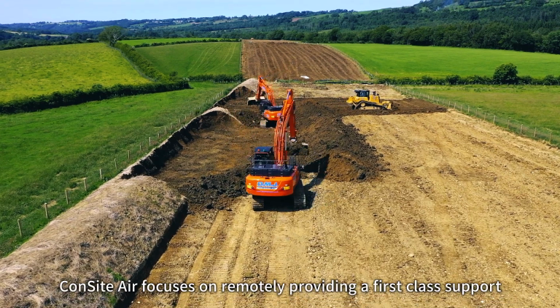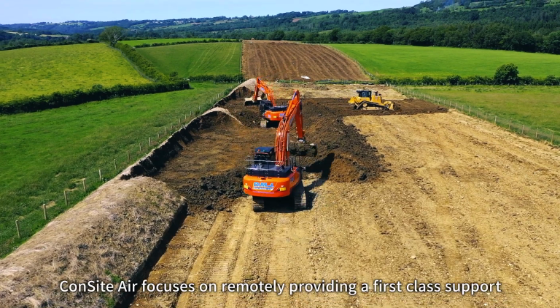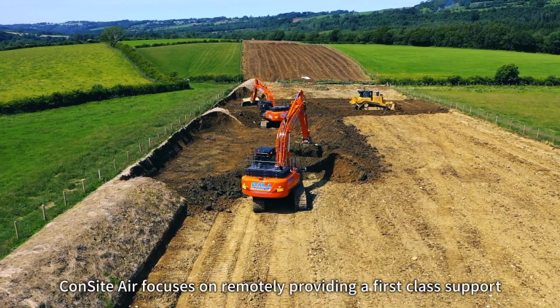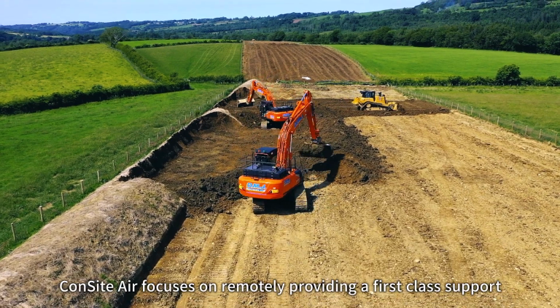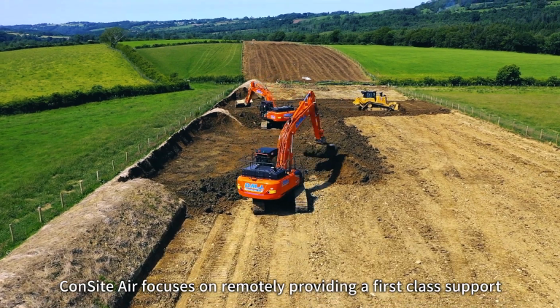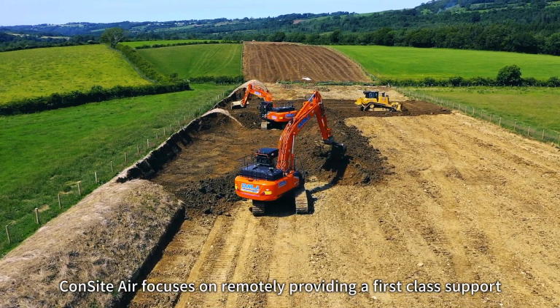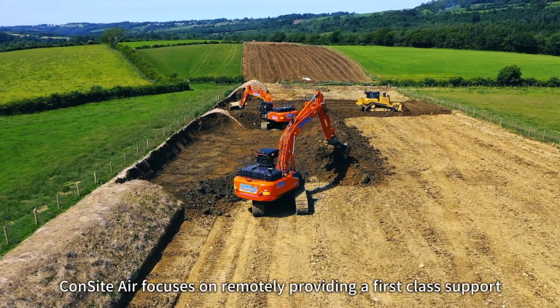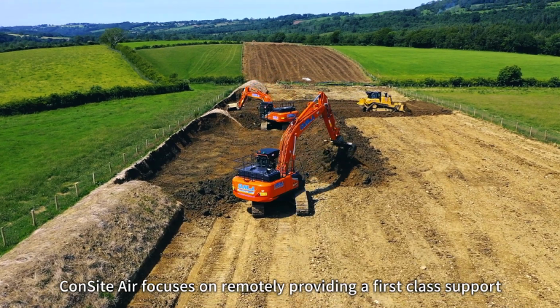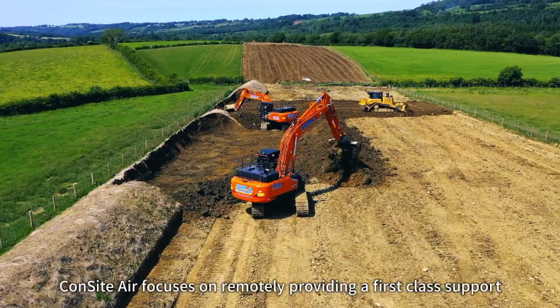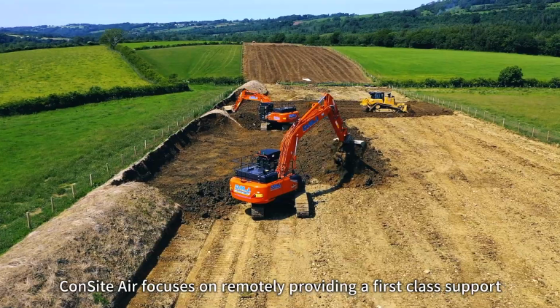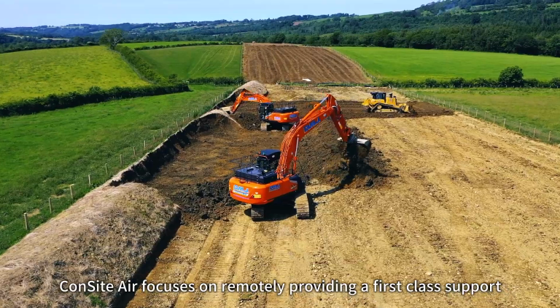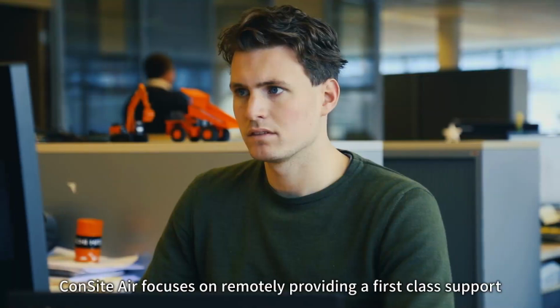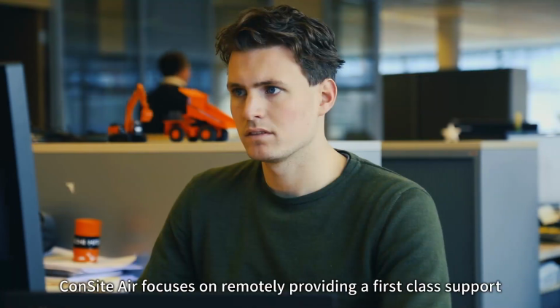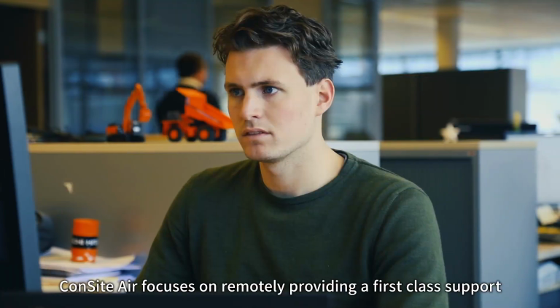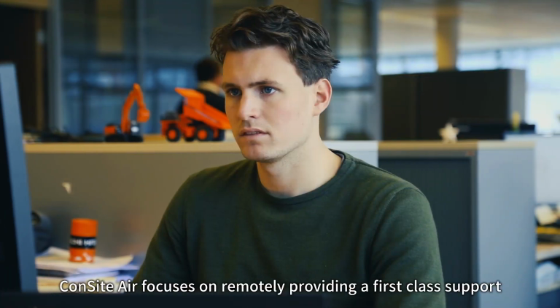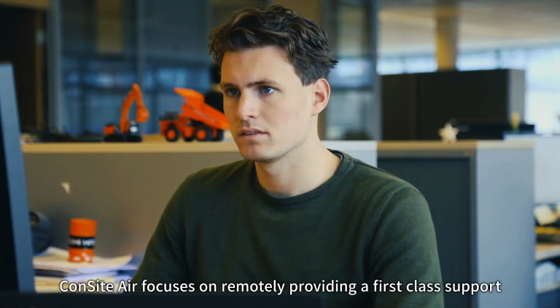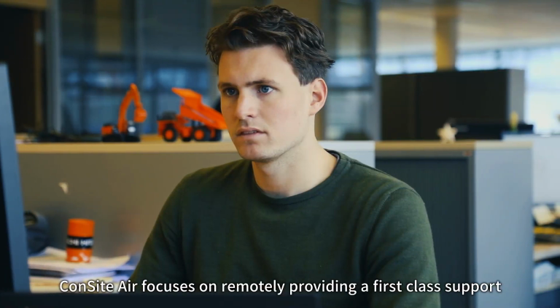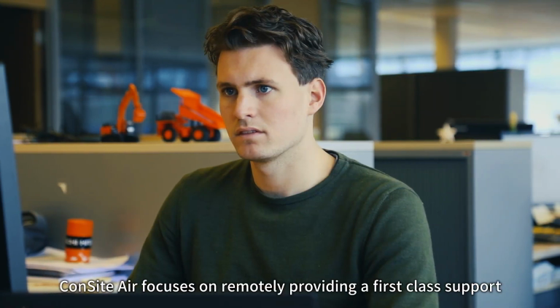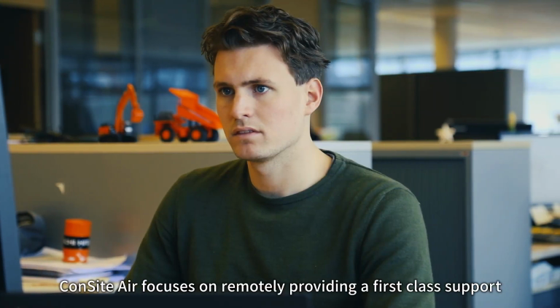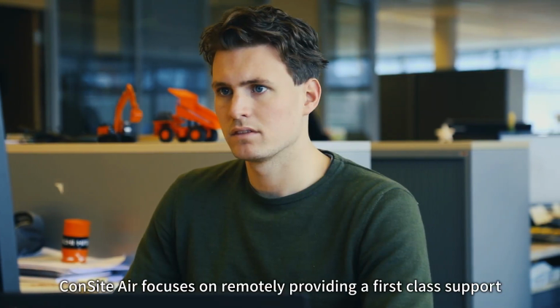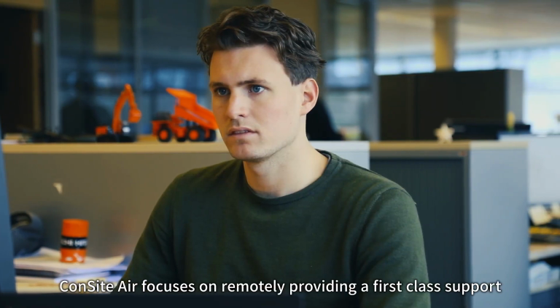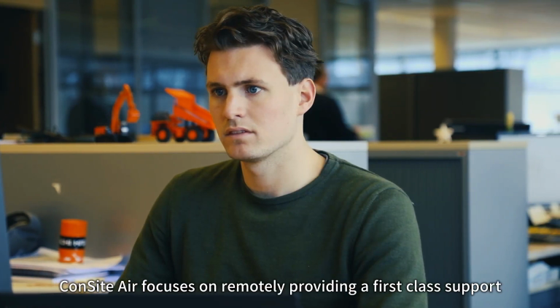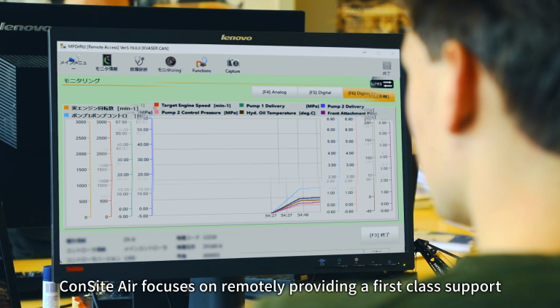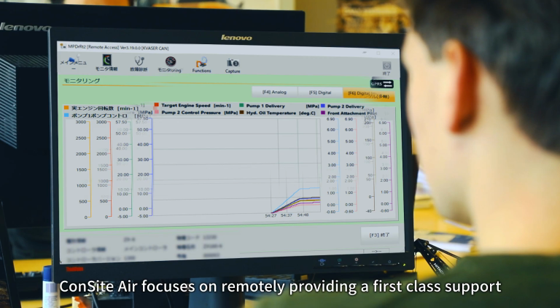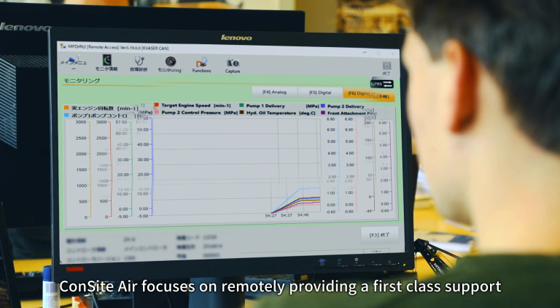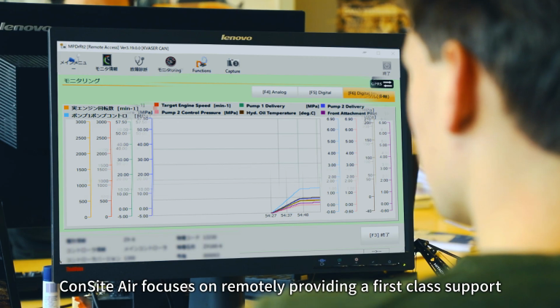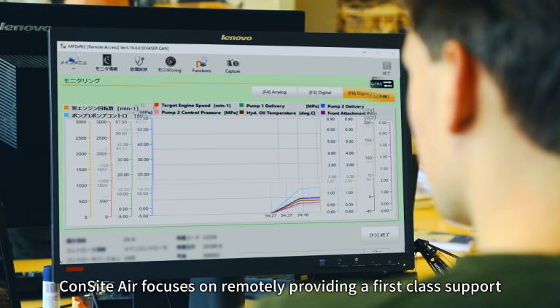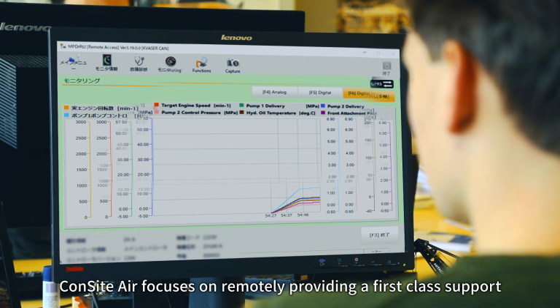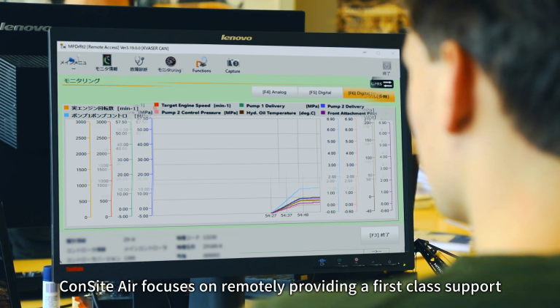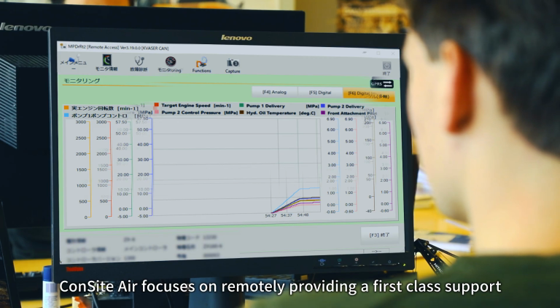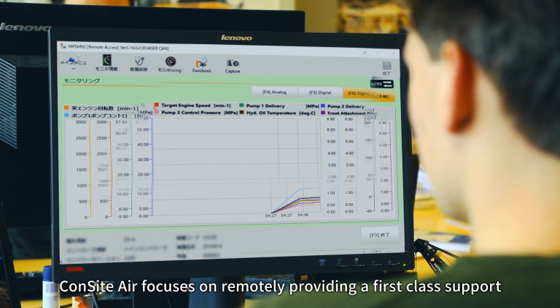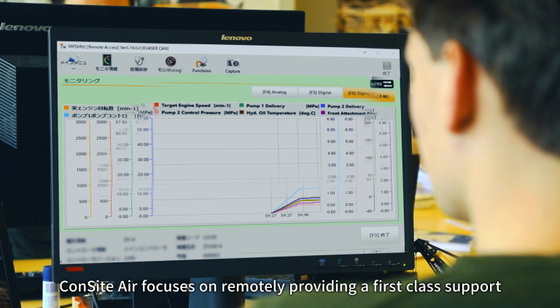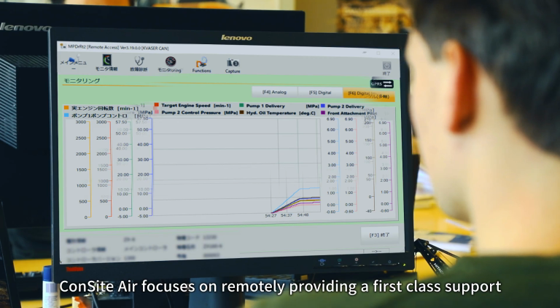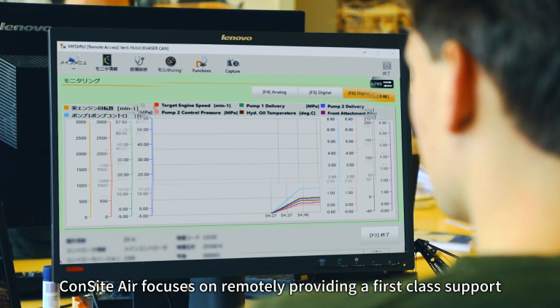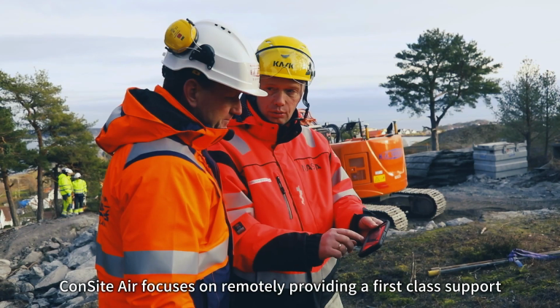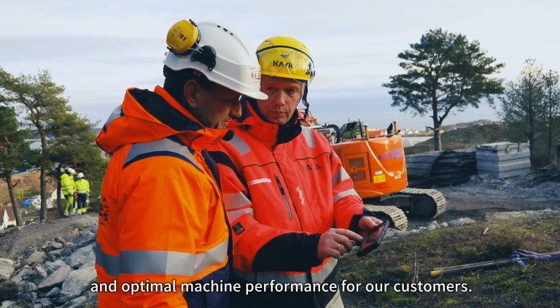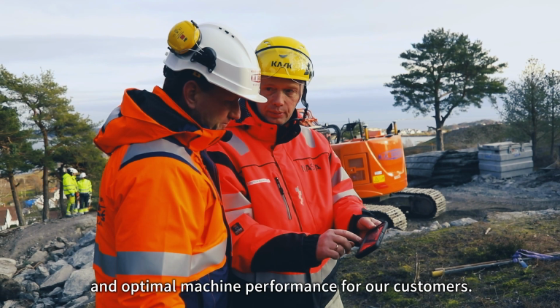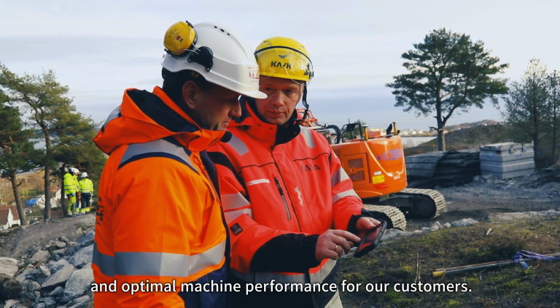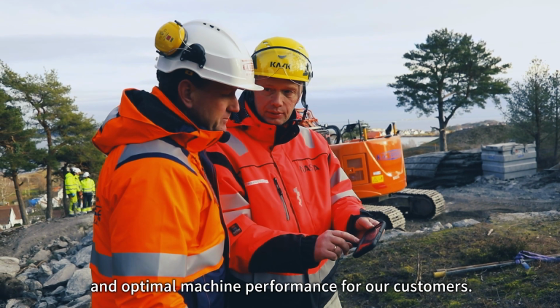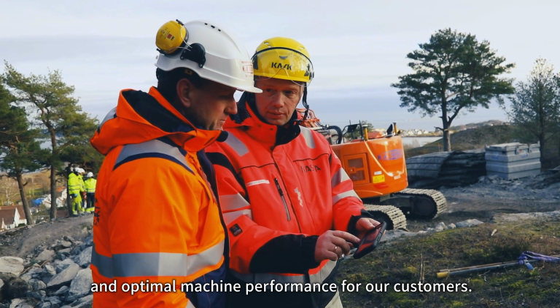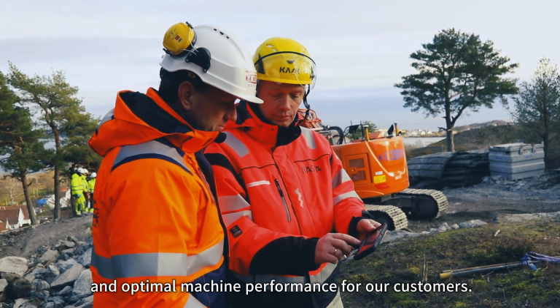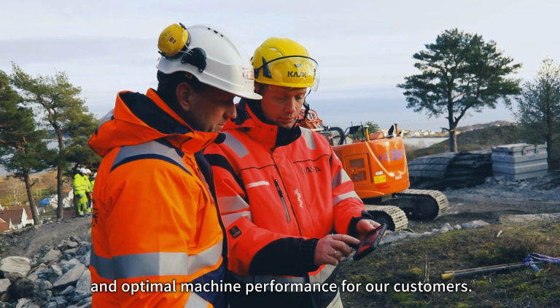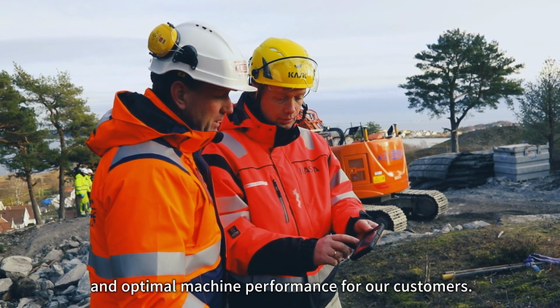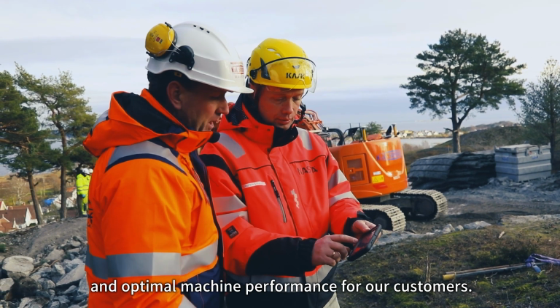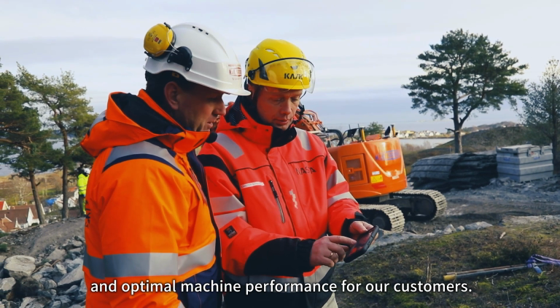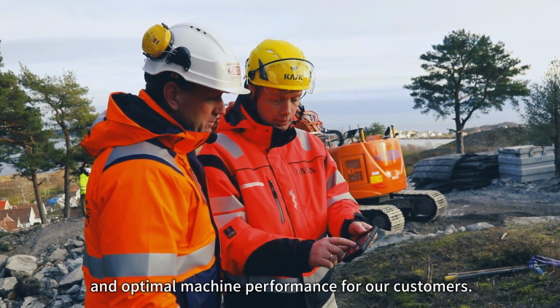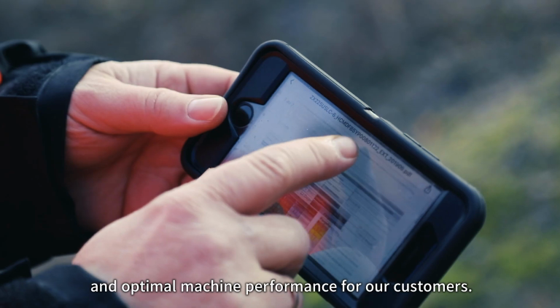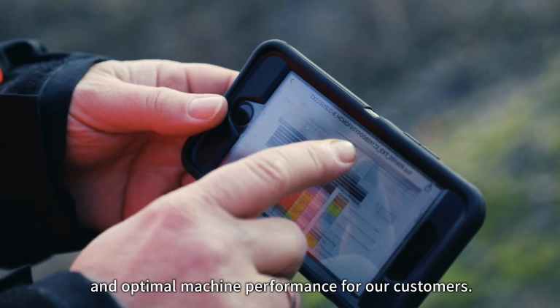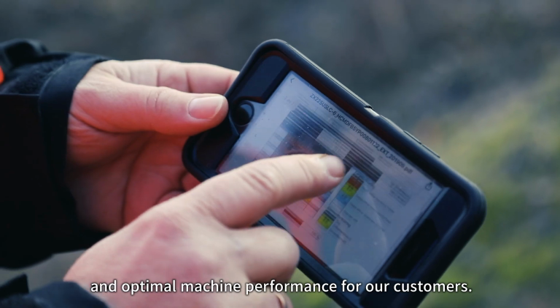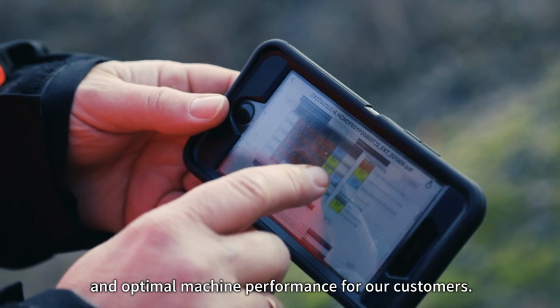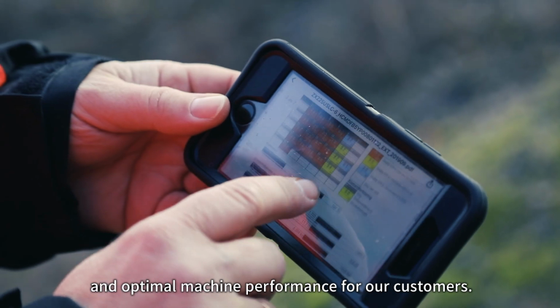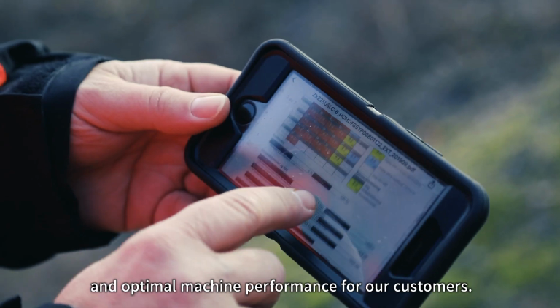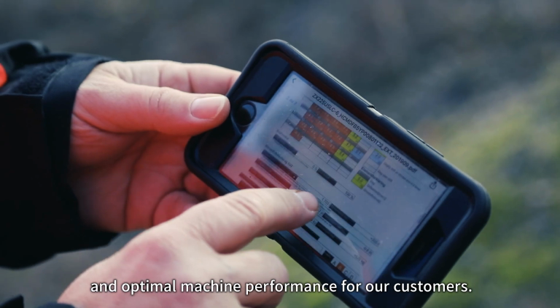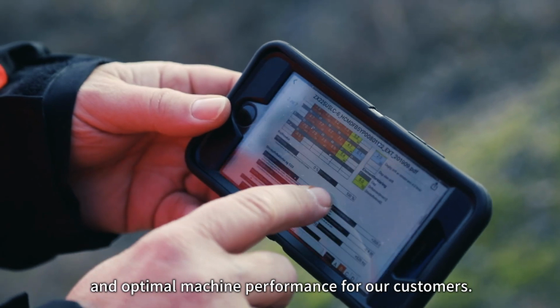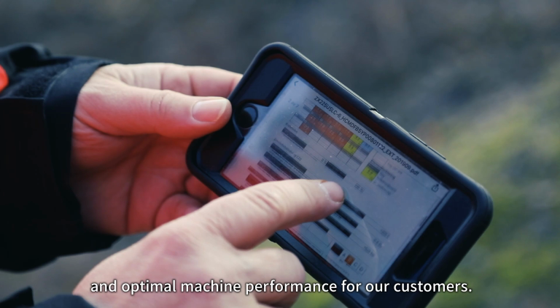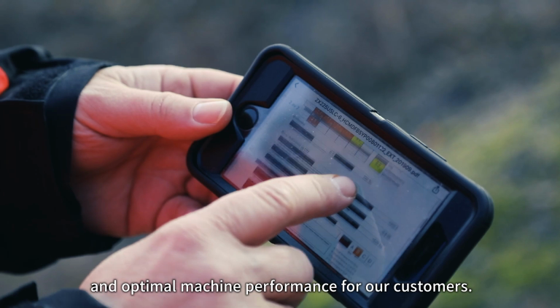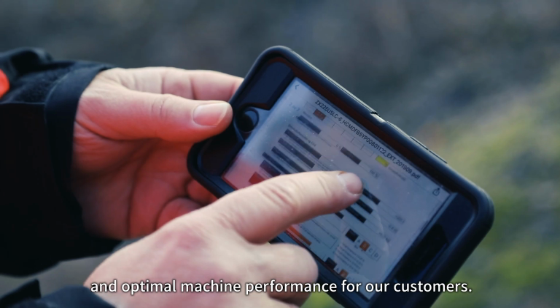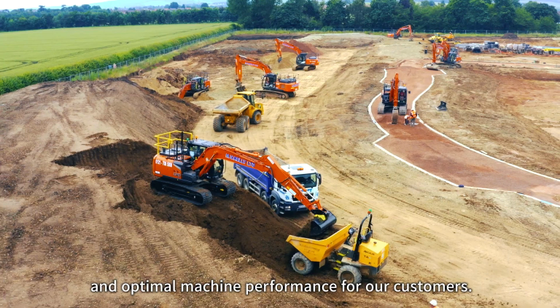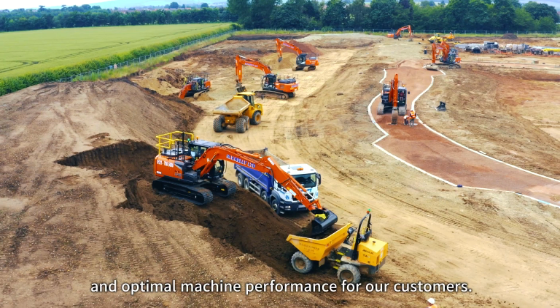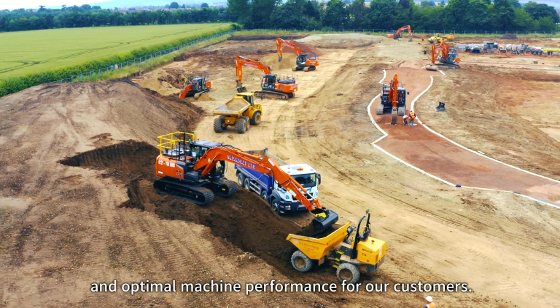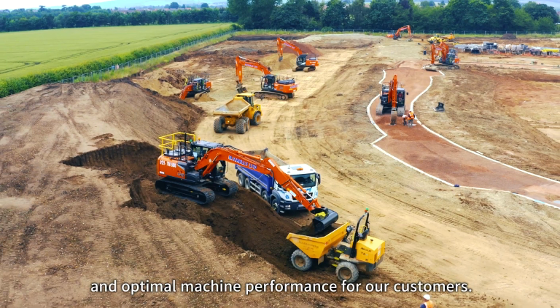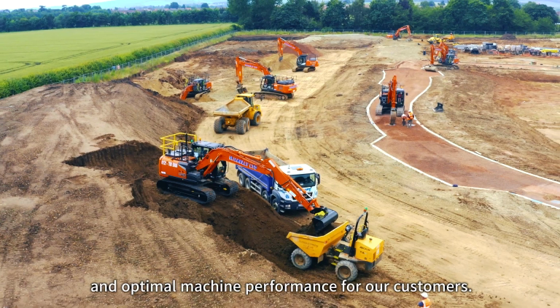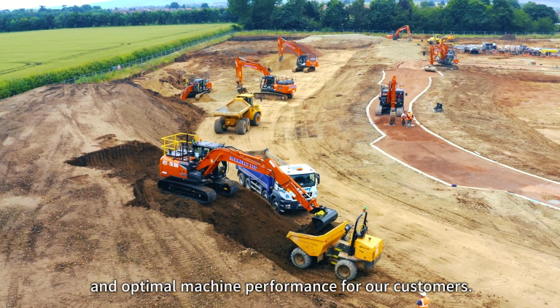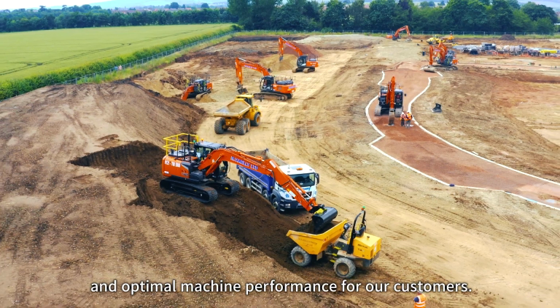CONSIGHT AIR focuses on remotely providing first-class support and optimal machine performance for our customers.